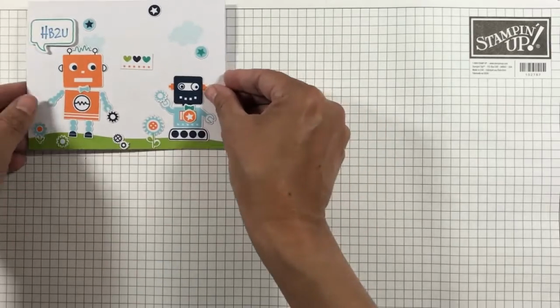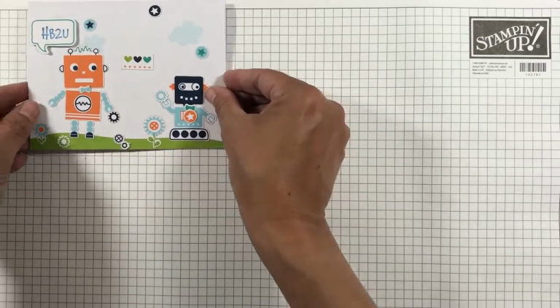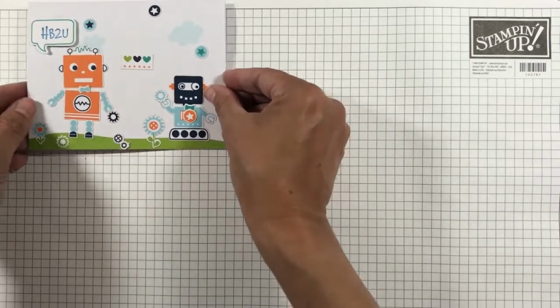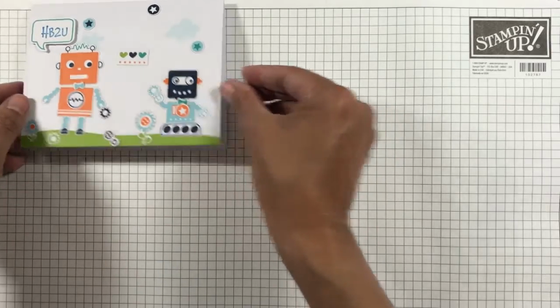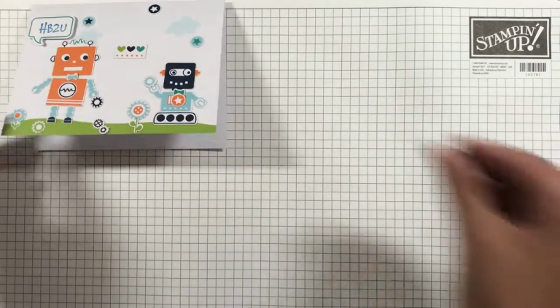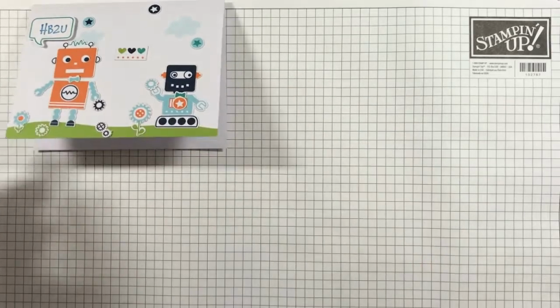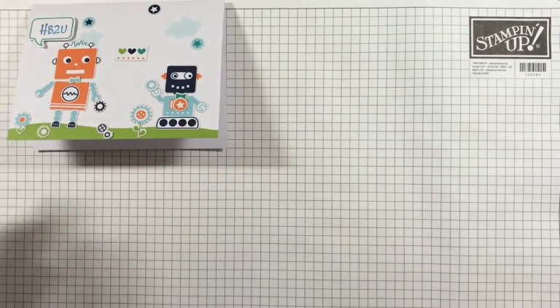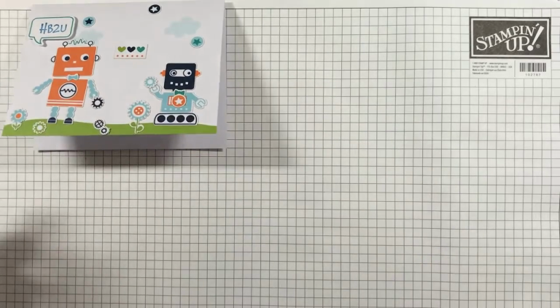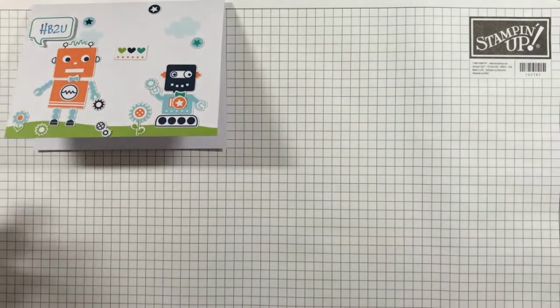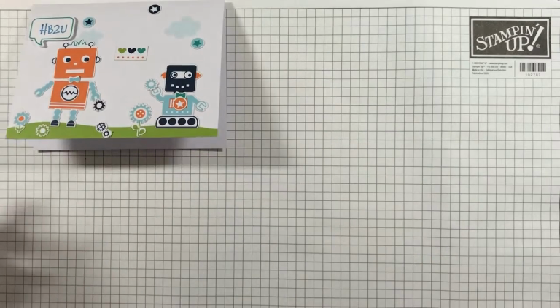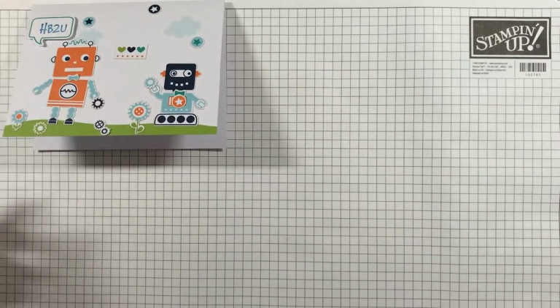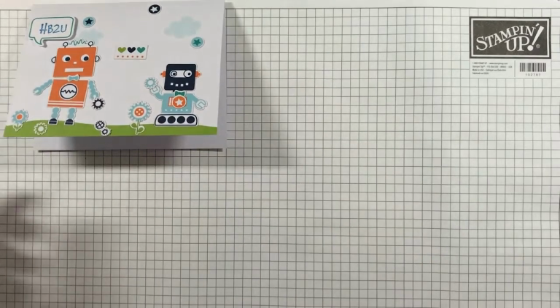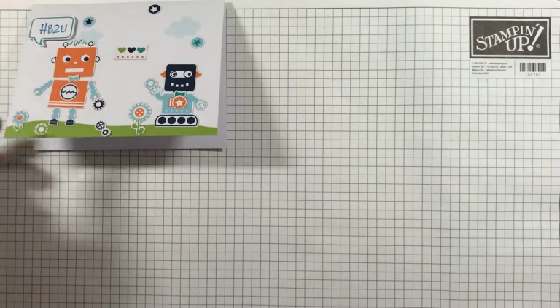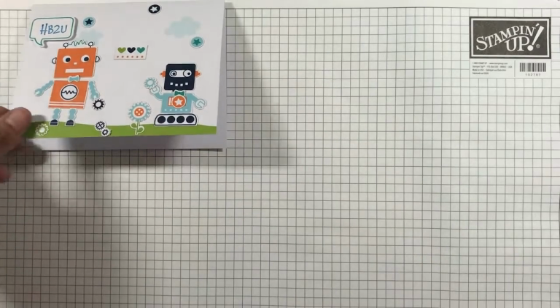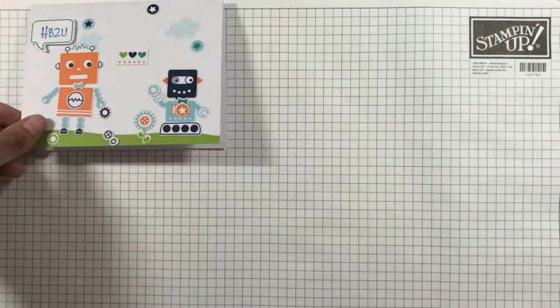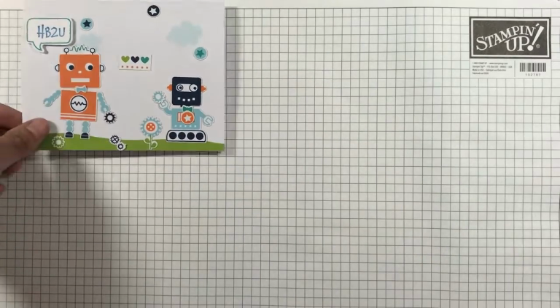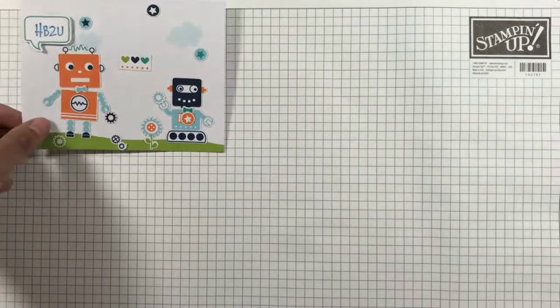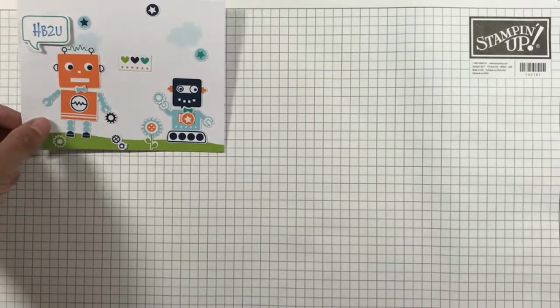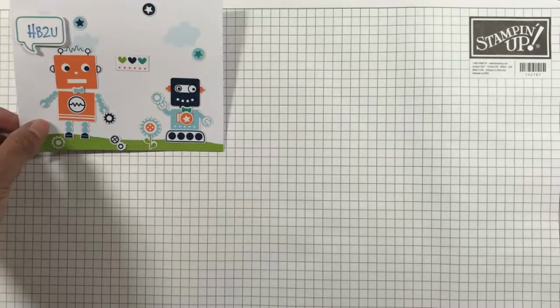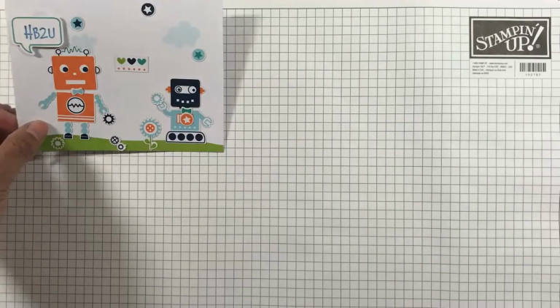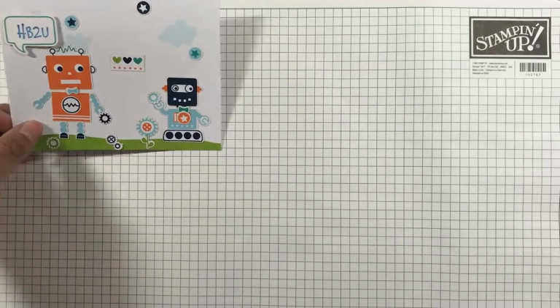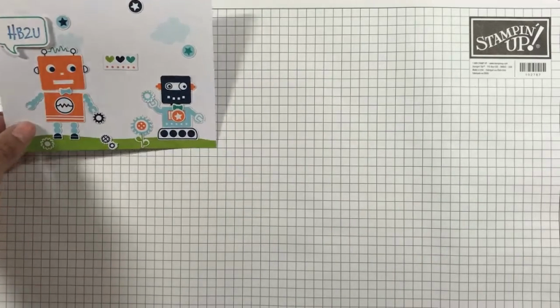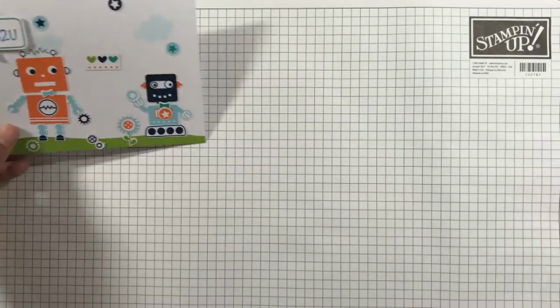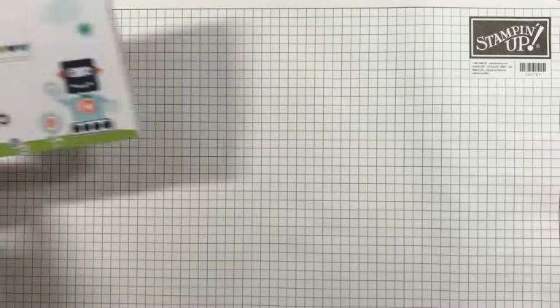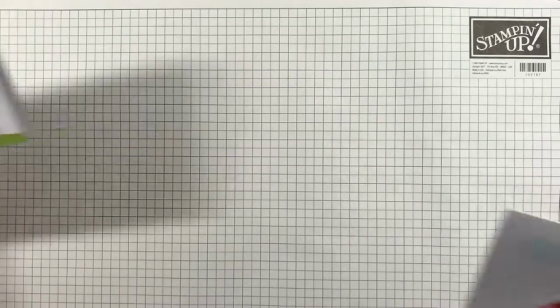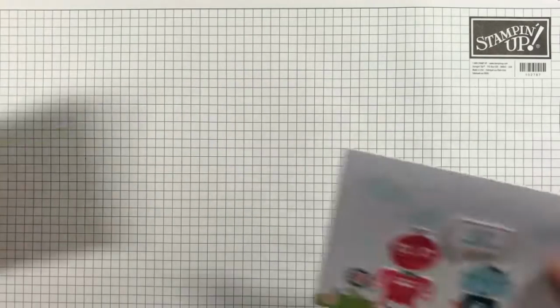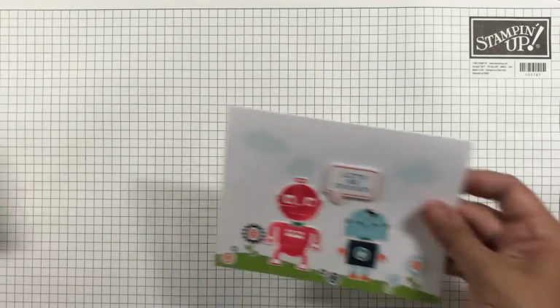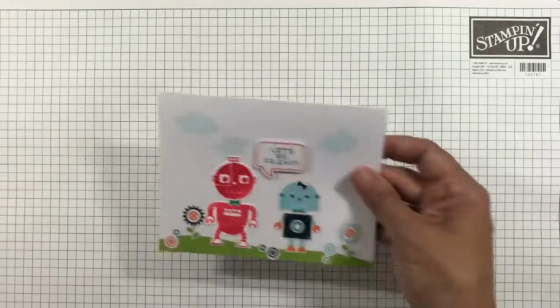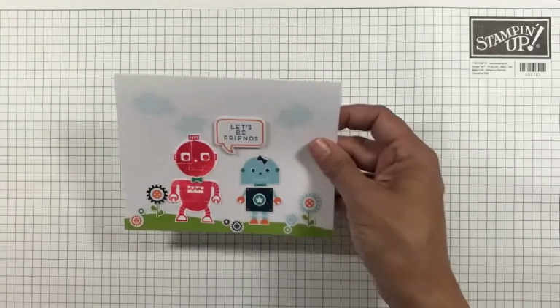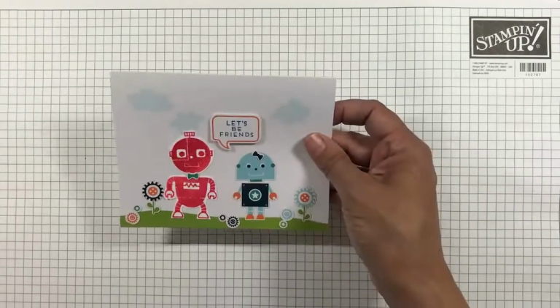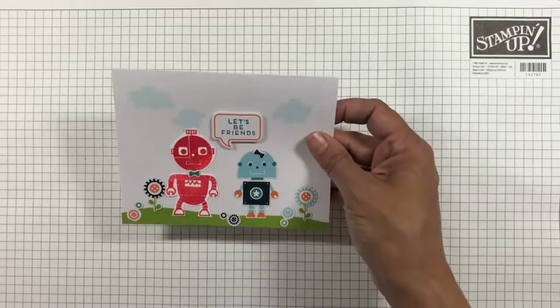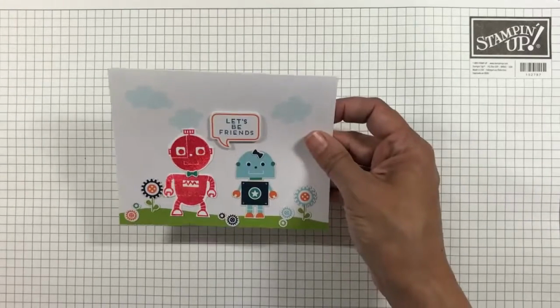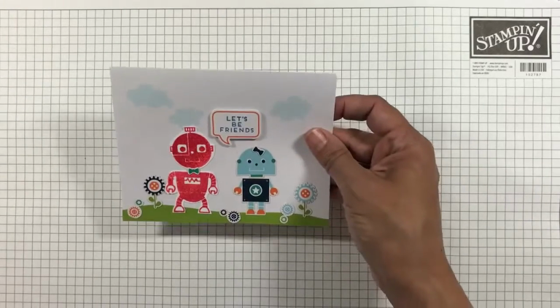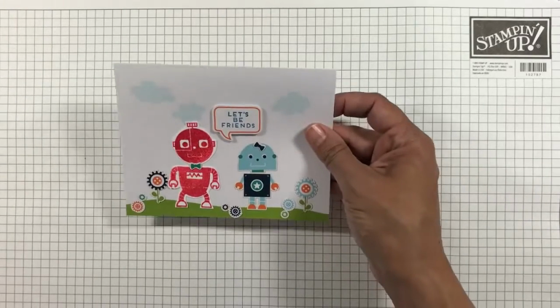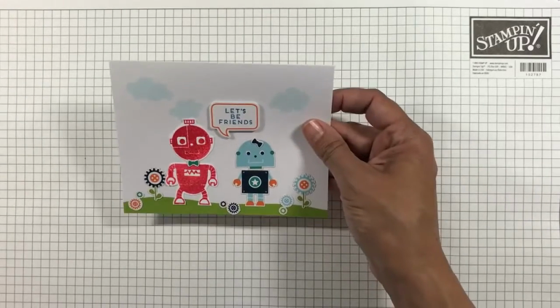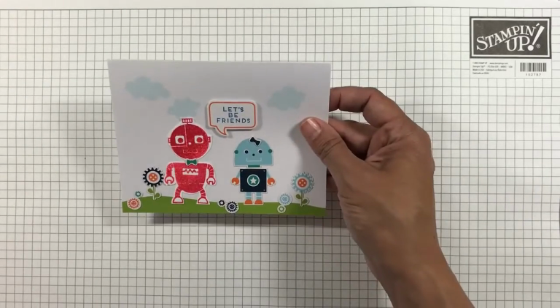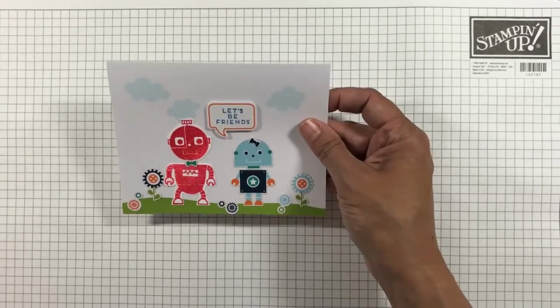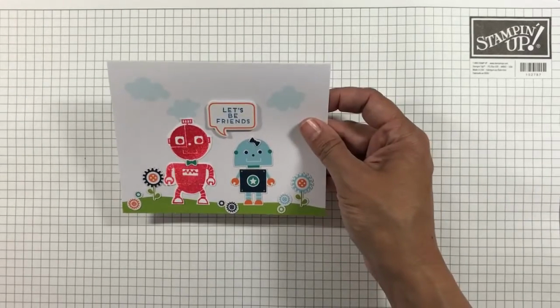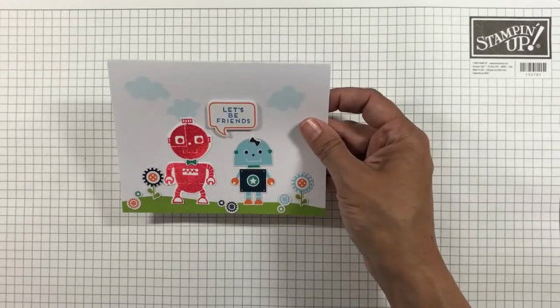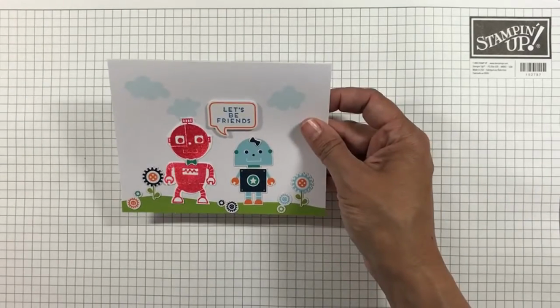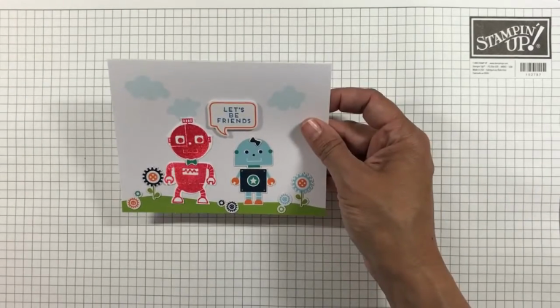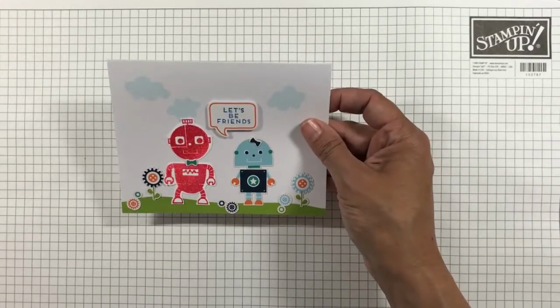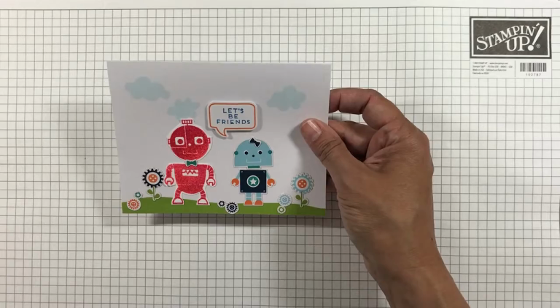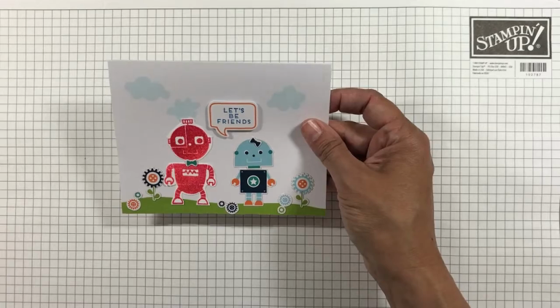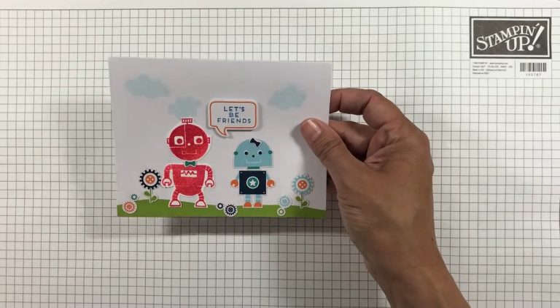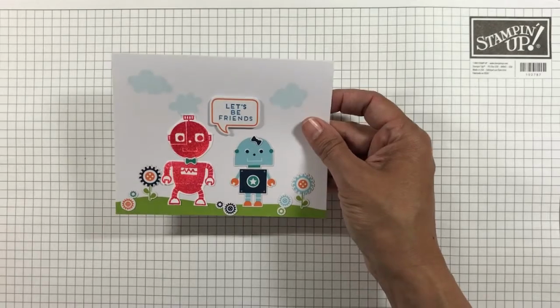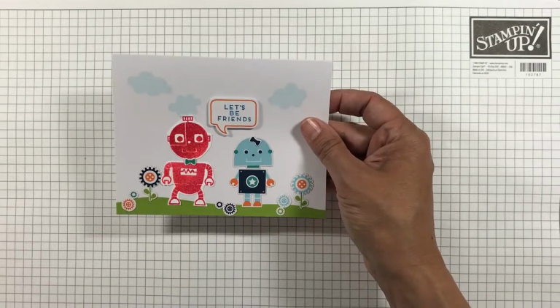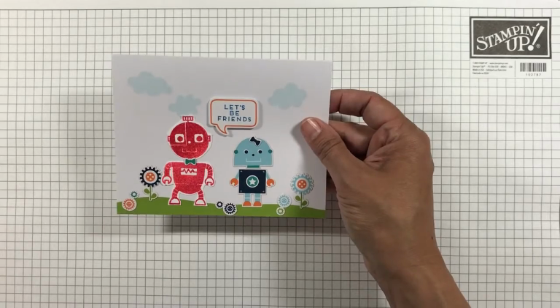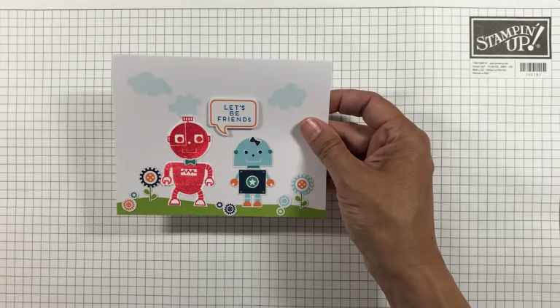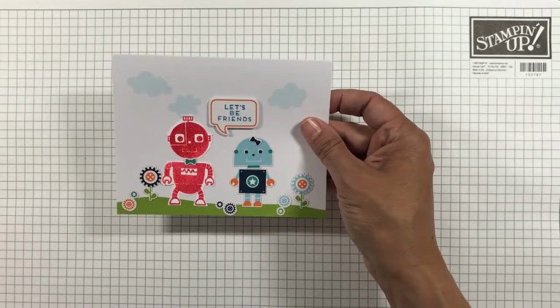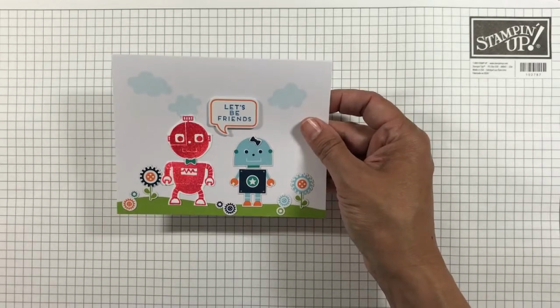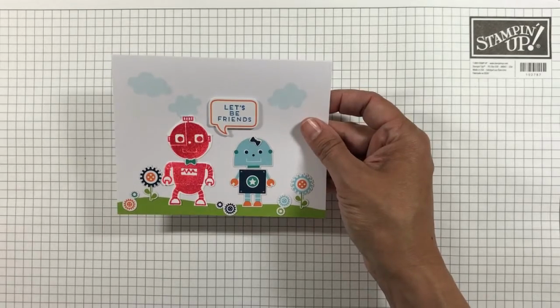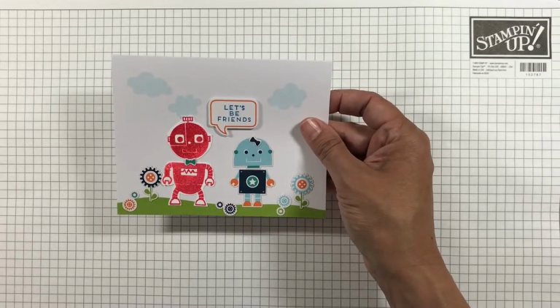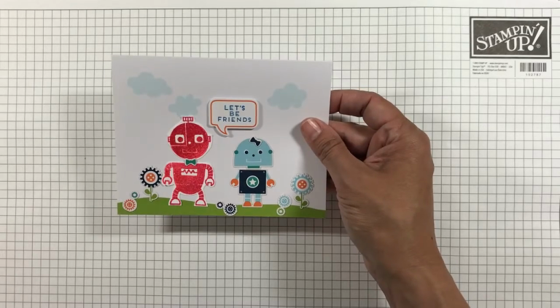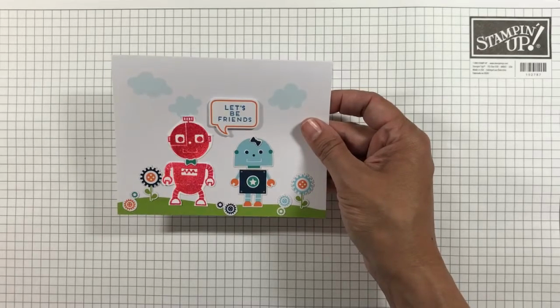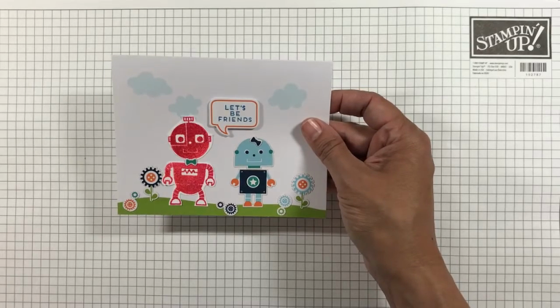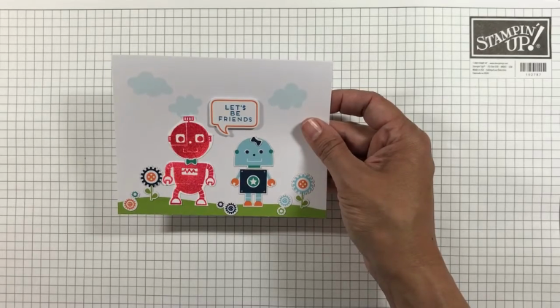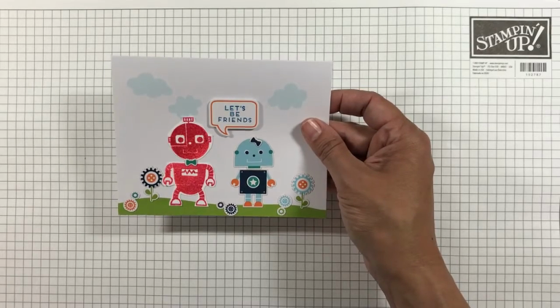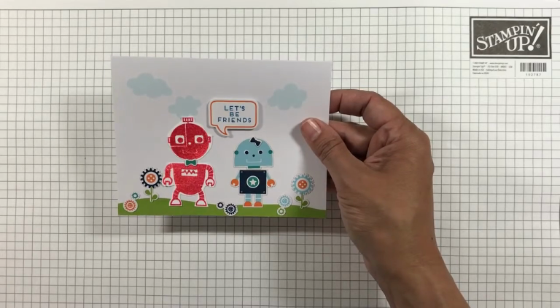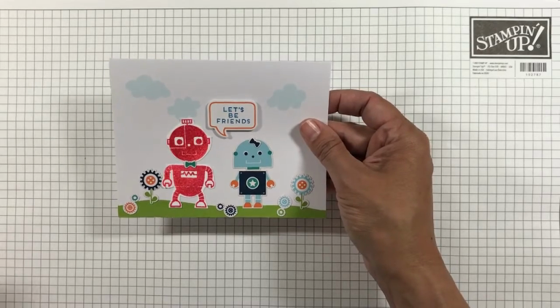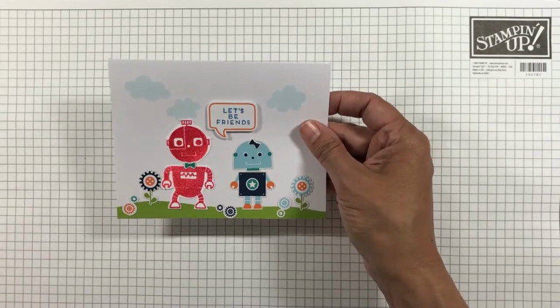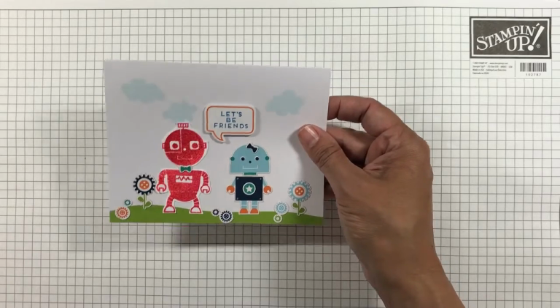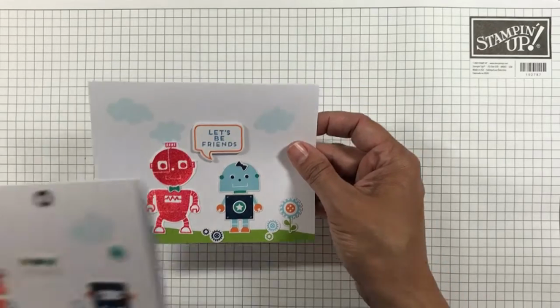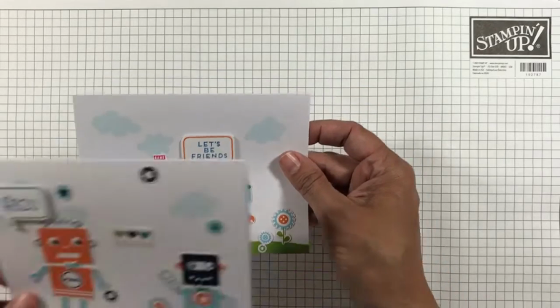The next card uses the kit by stamping one of the robots and the stickers for the other robot.